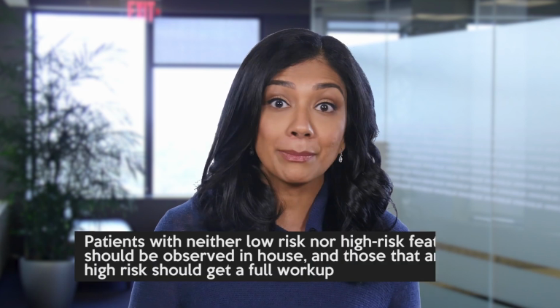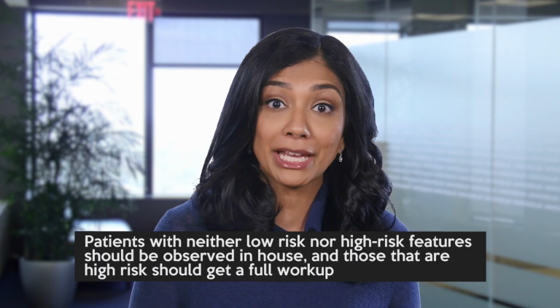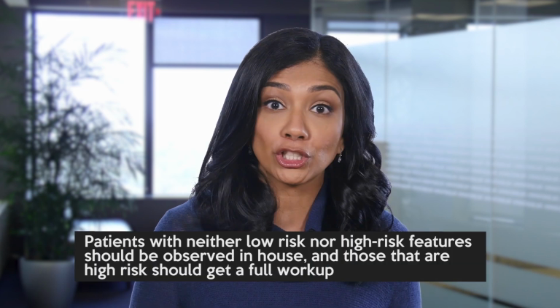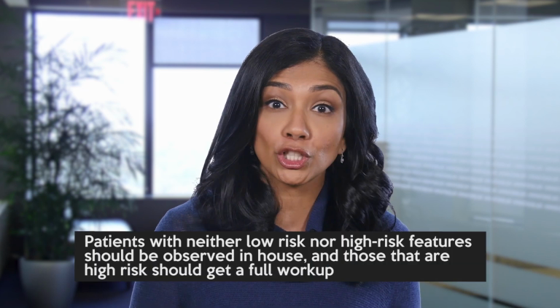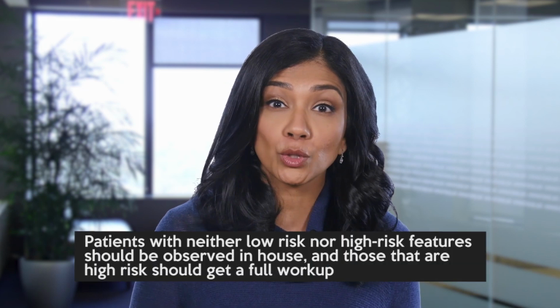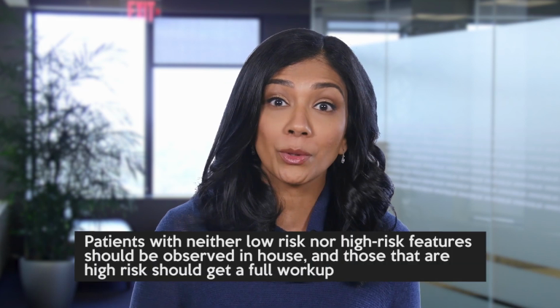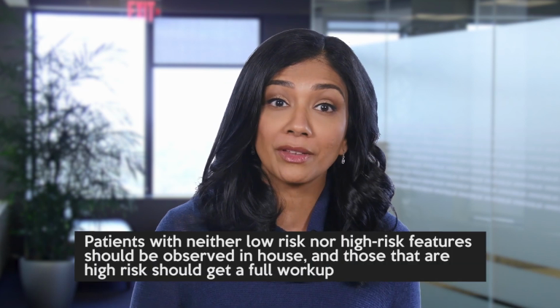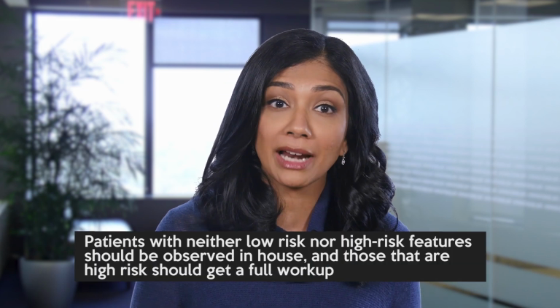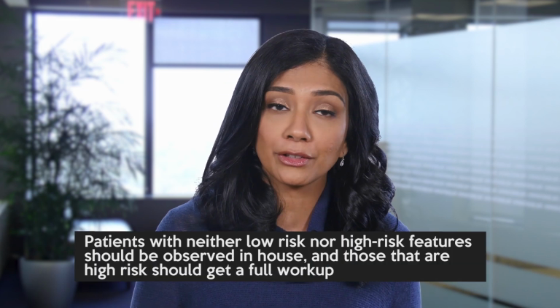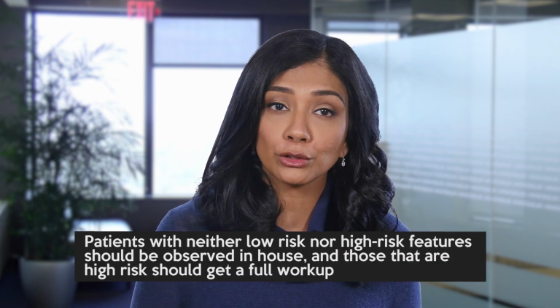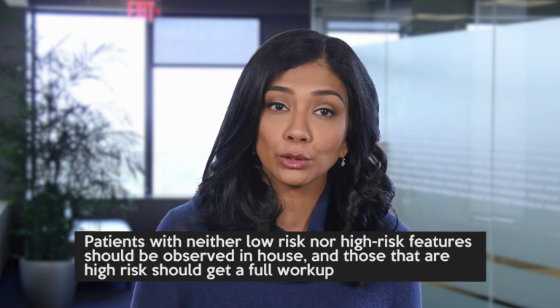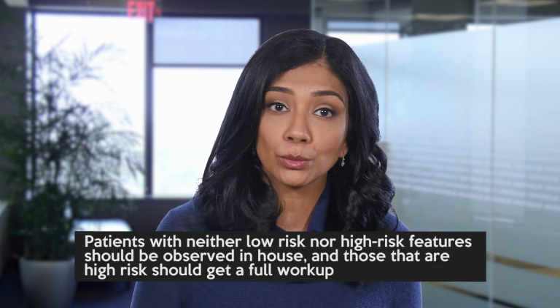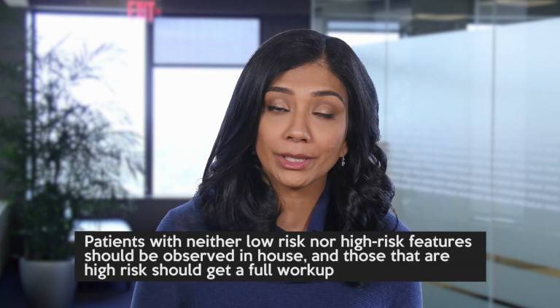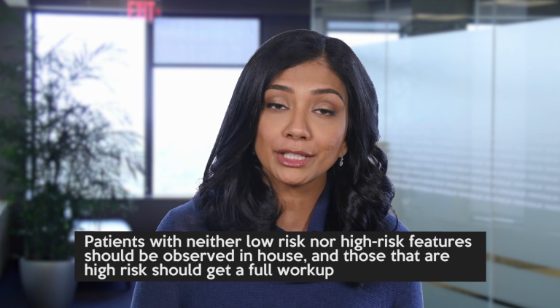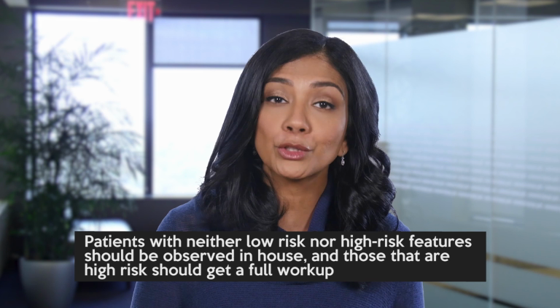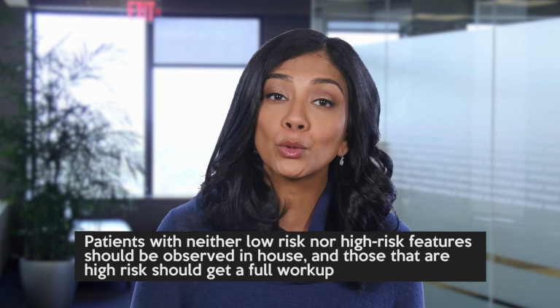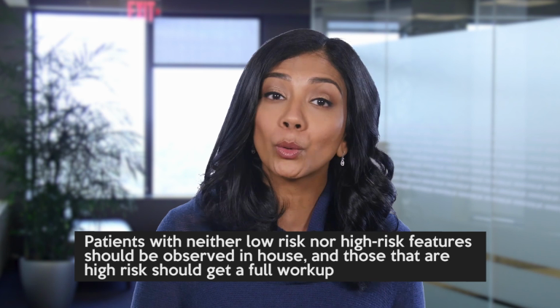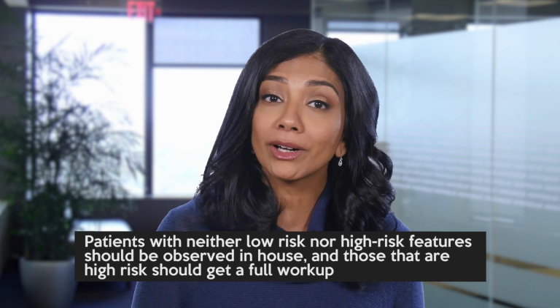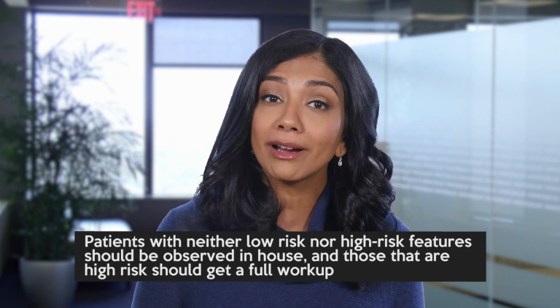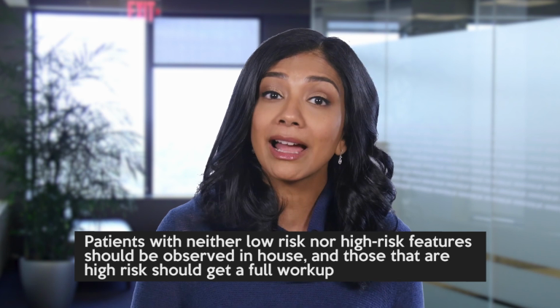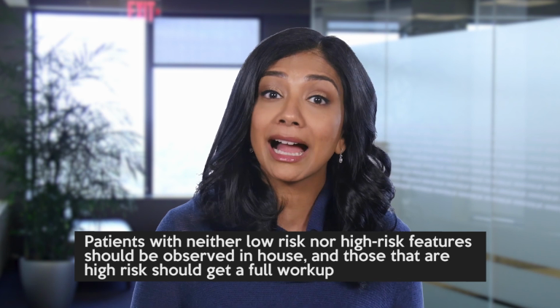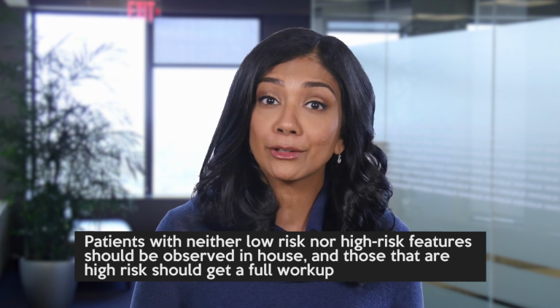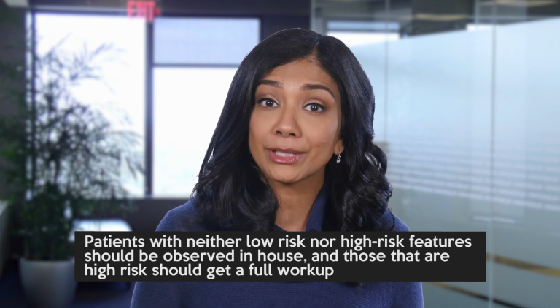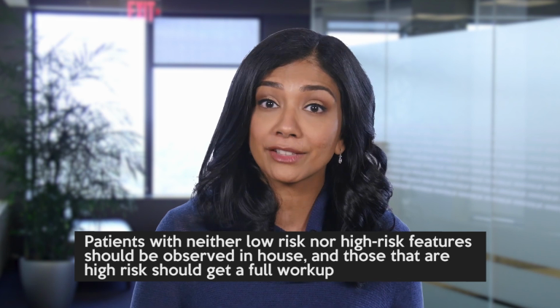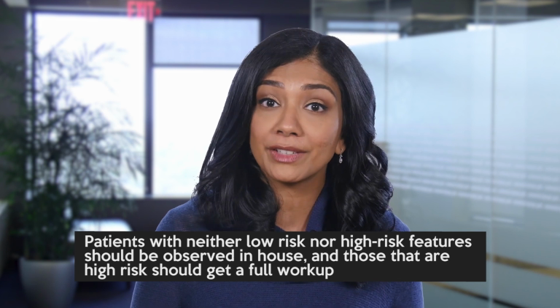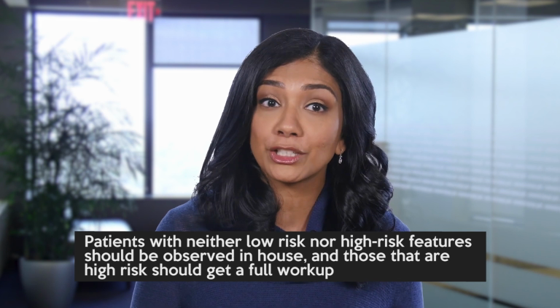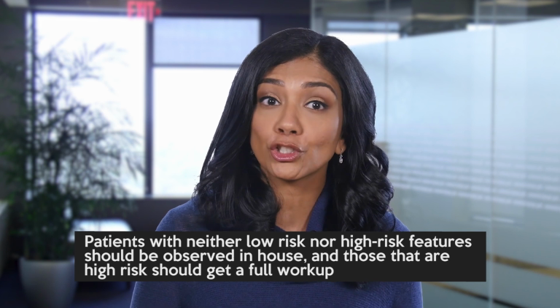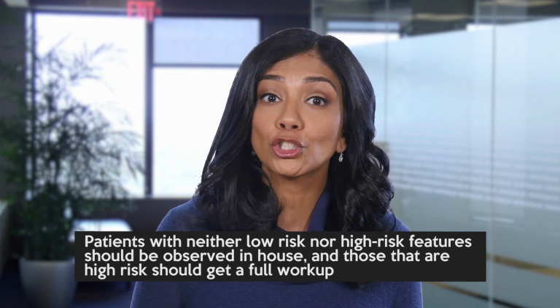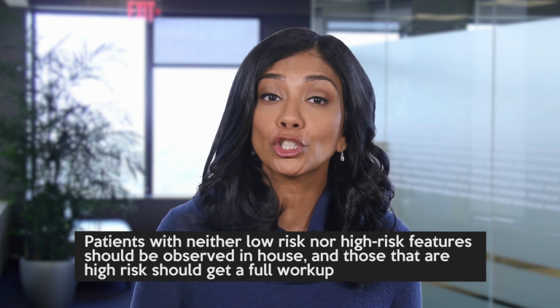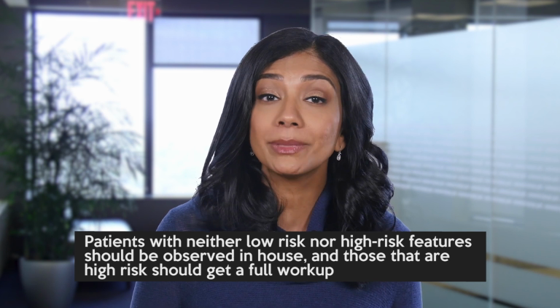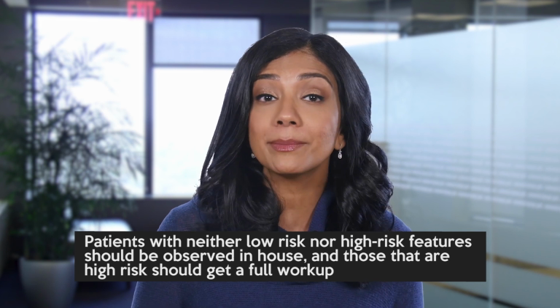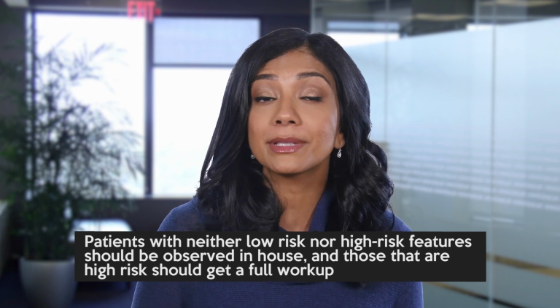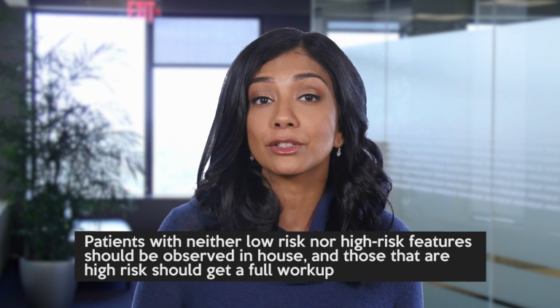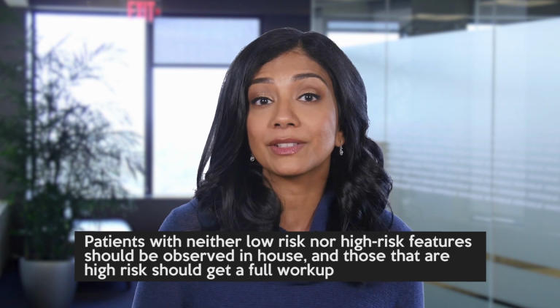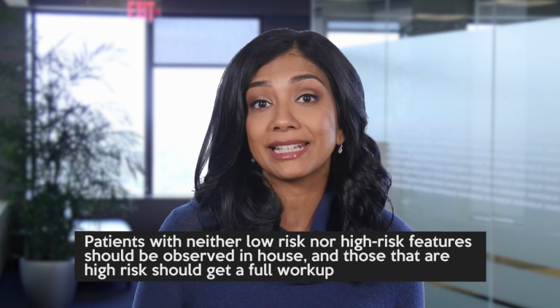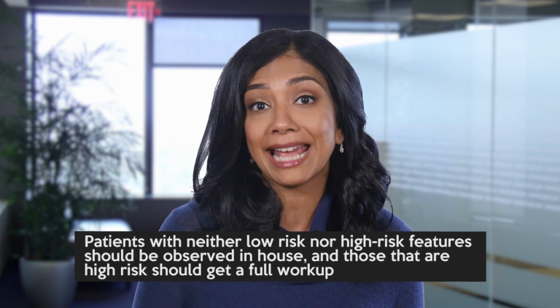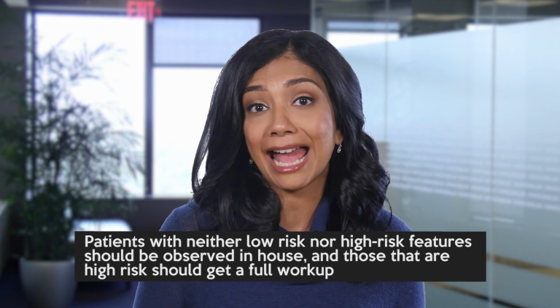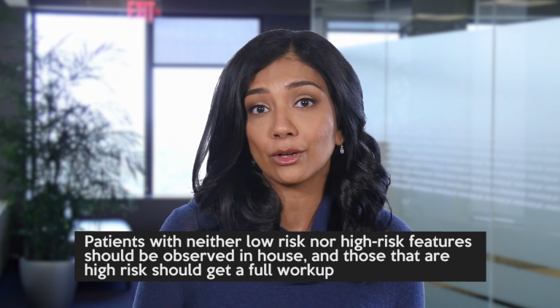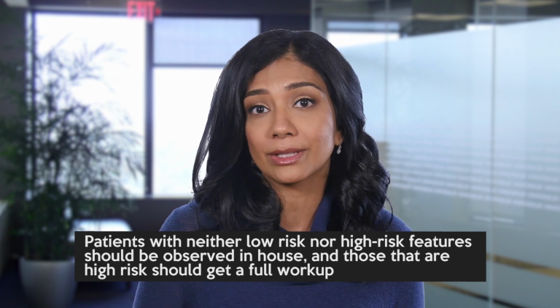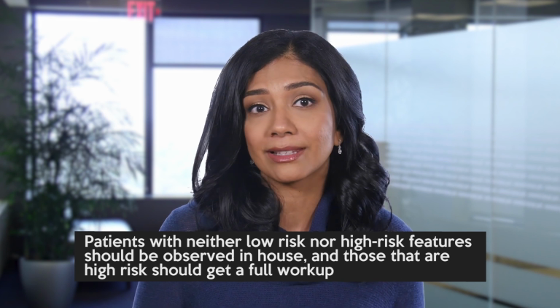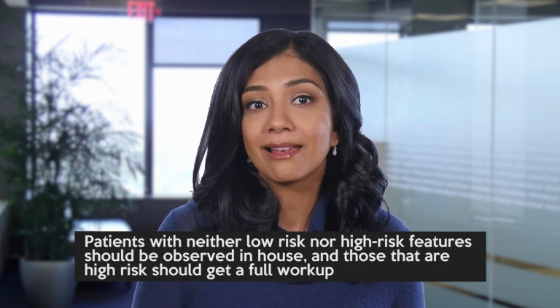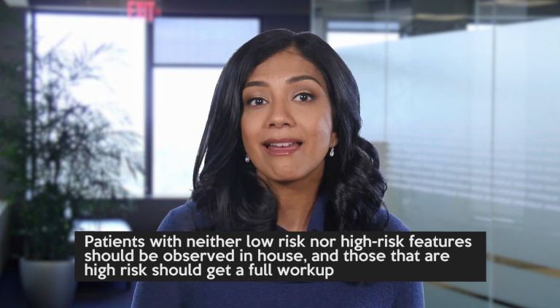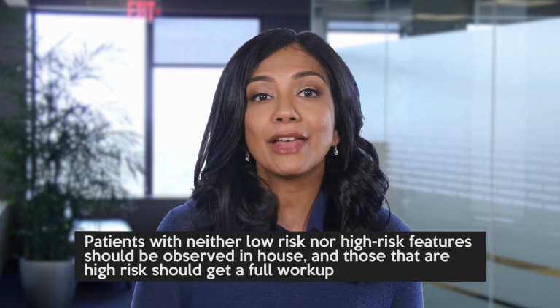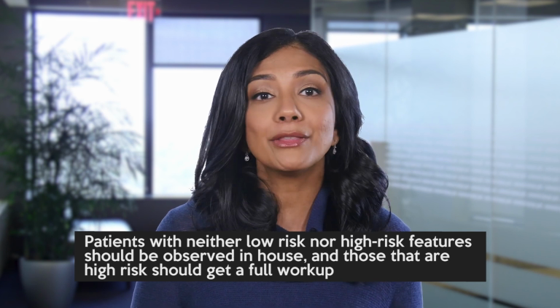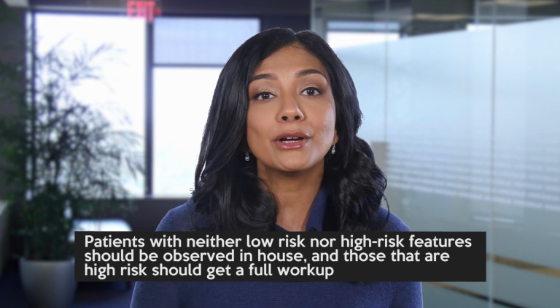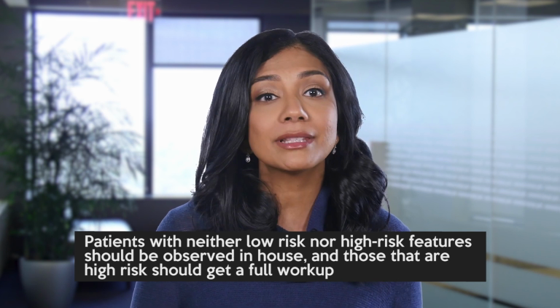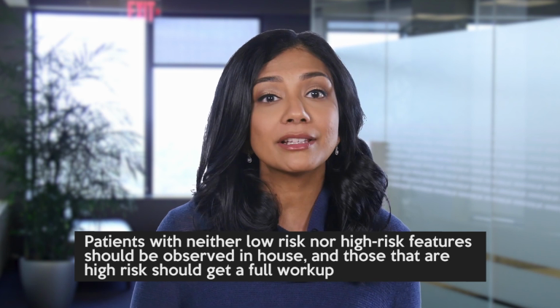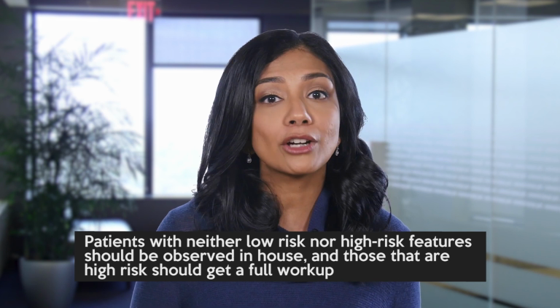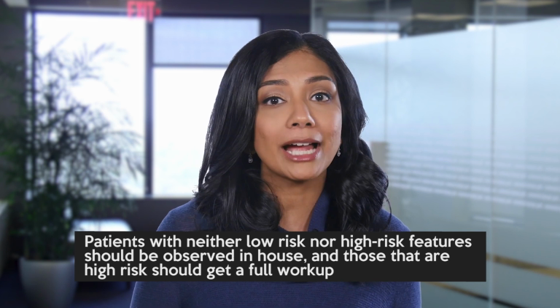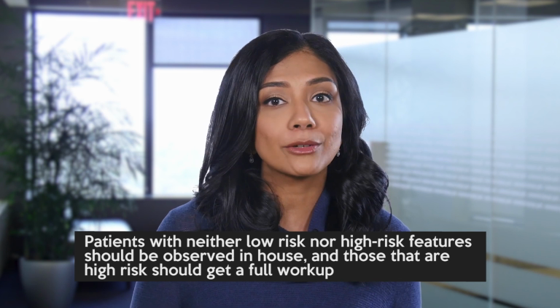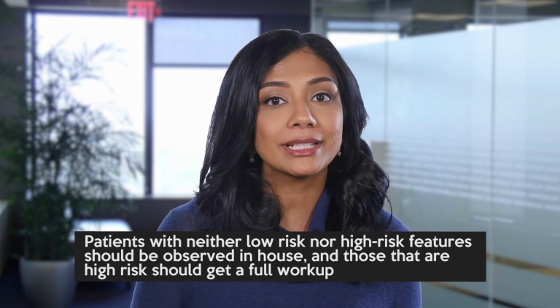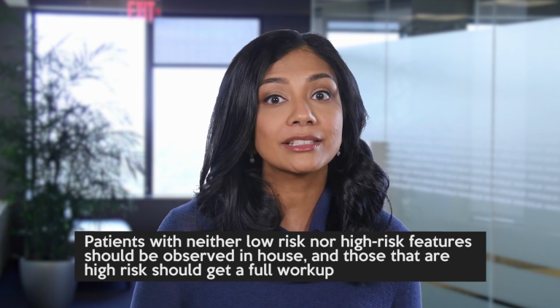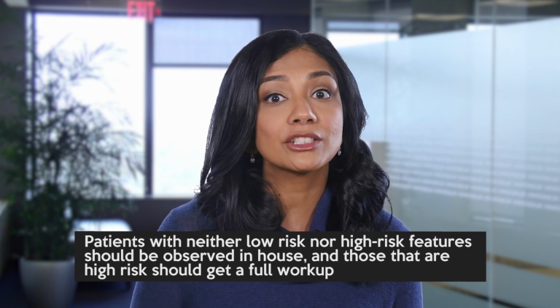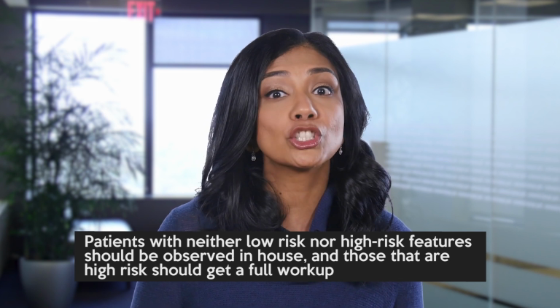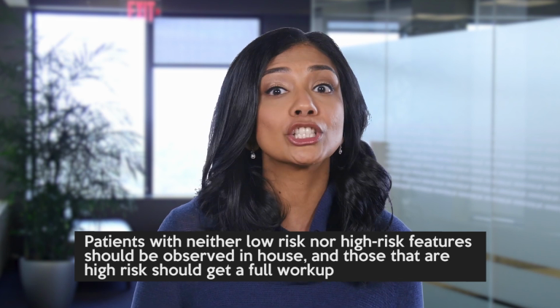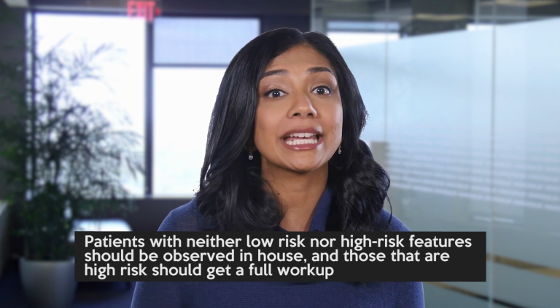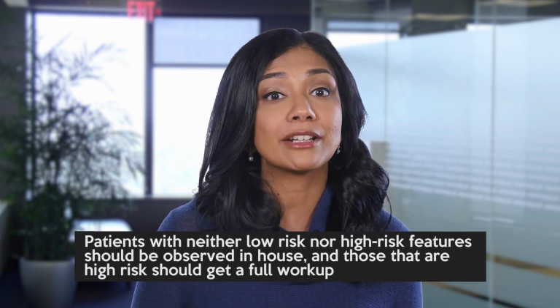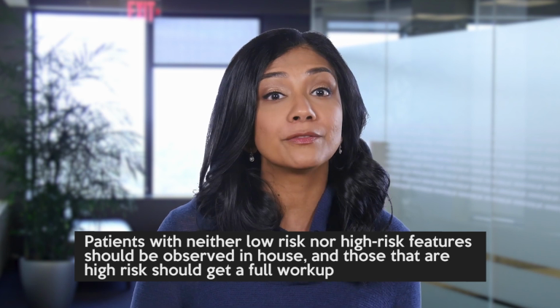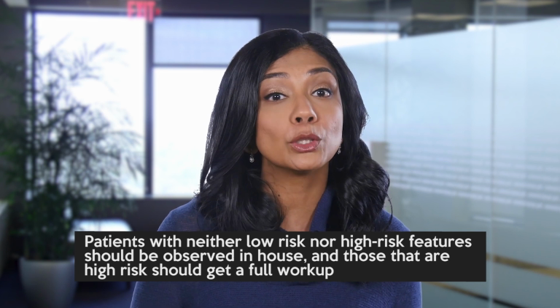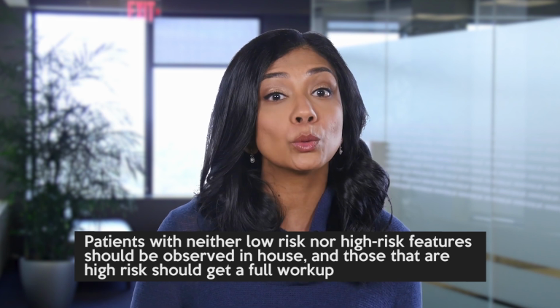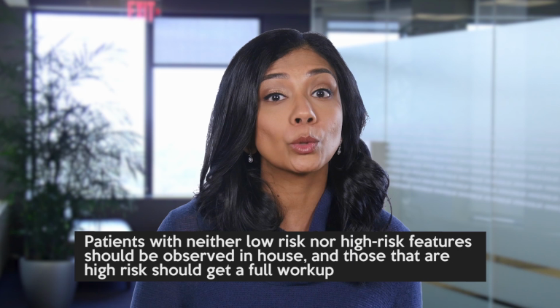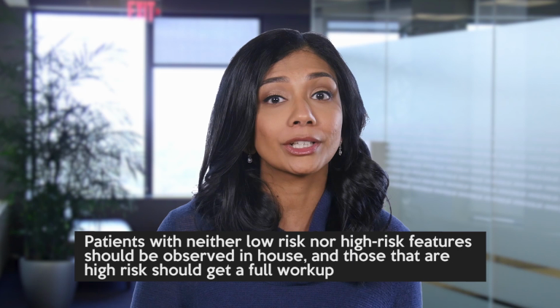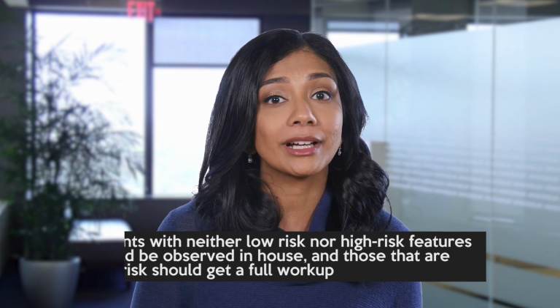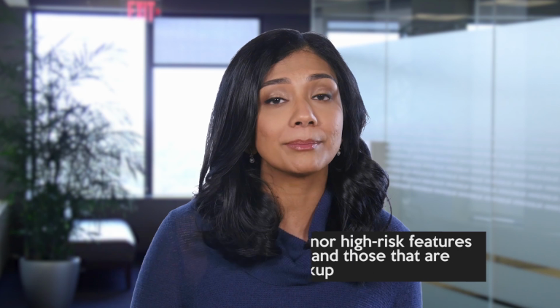Patients with neither low-risk nor high-risk features should be observed in-house, and those that are high-risk should get a full workup.